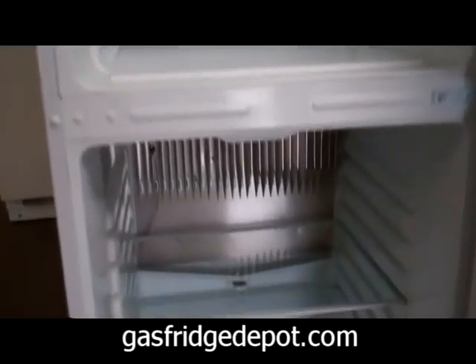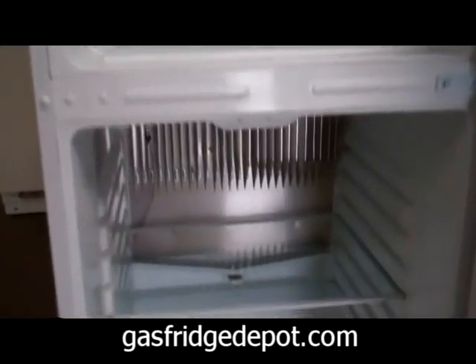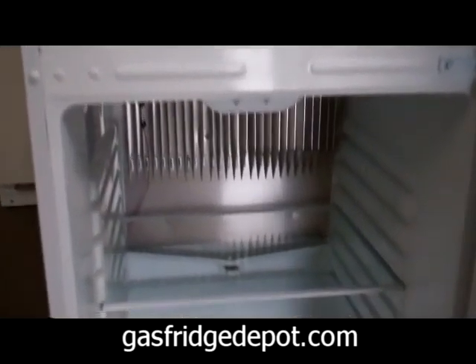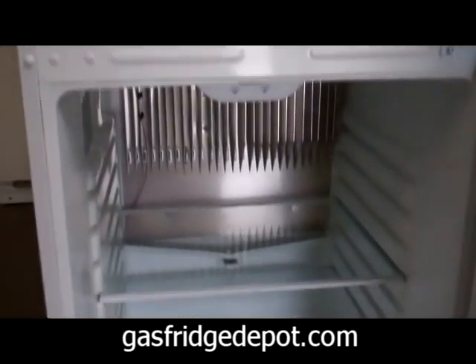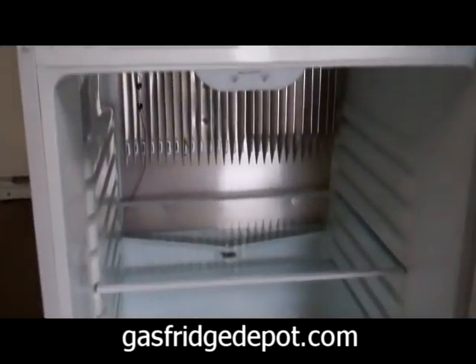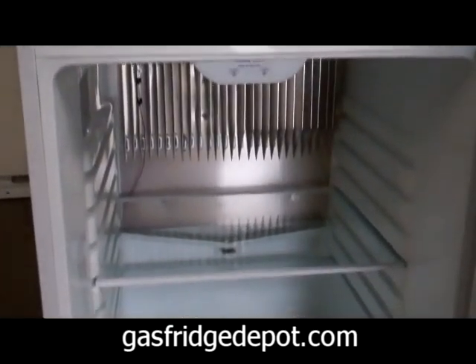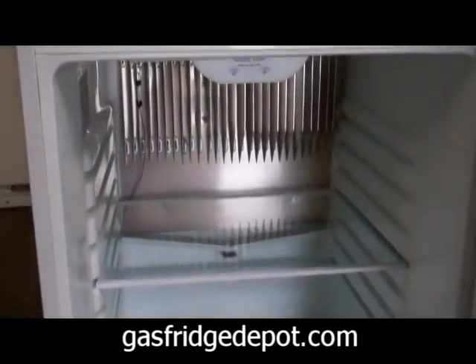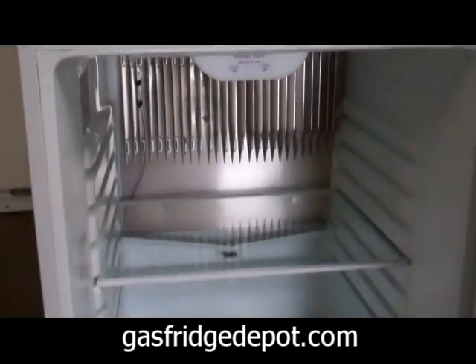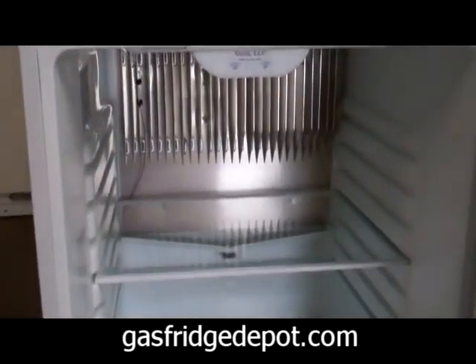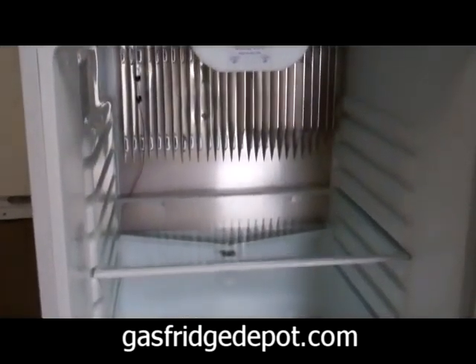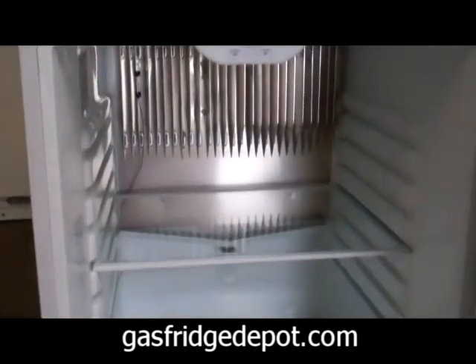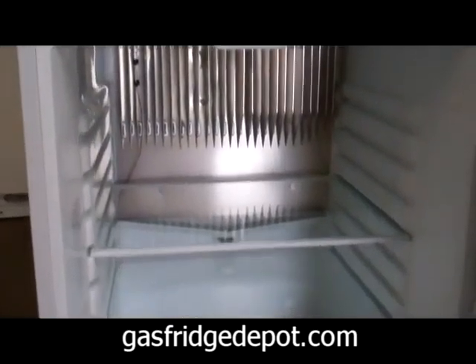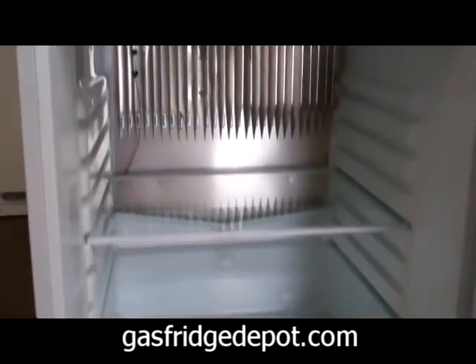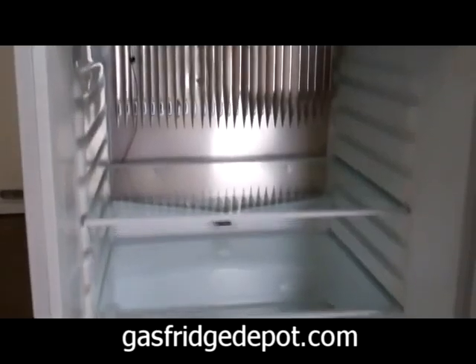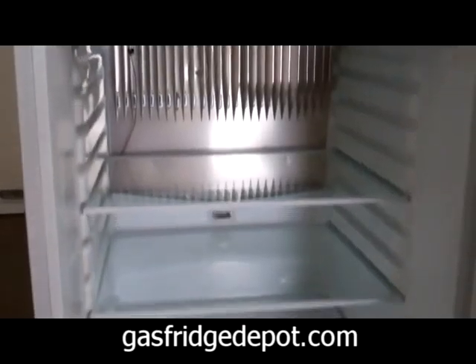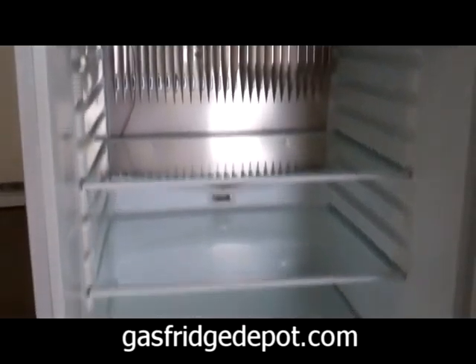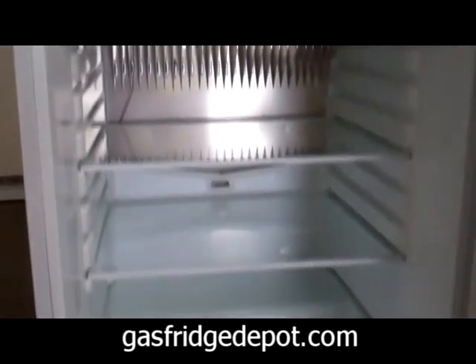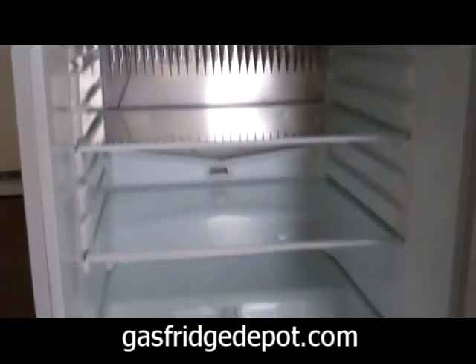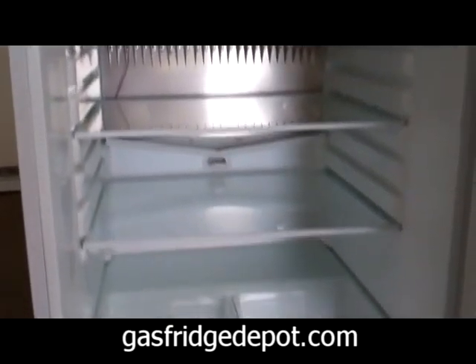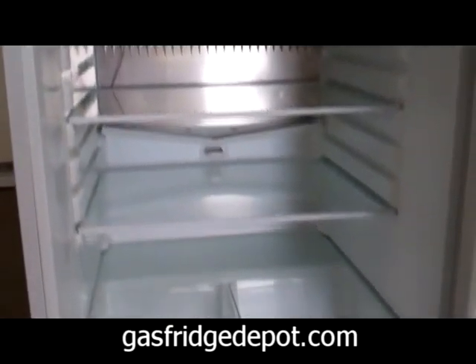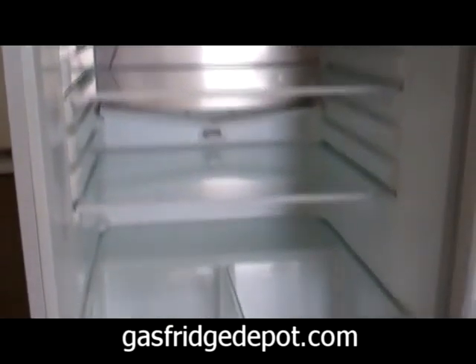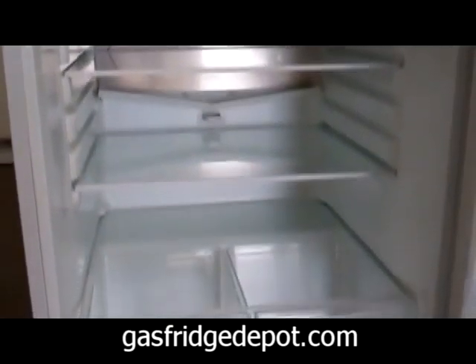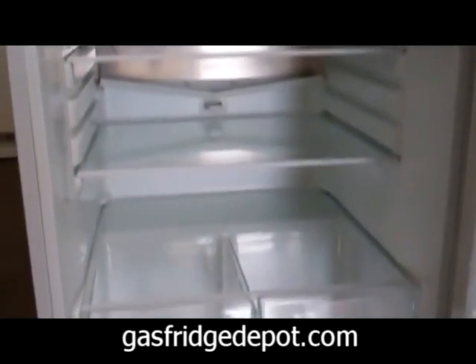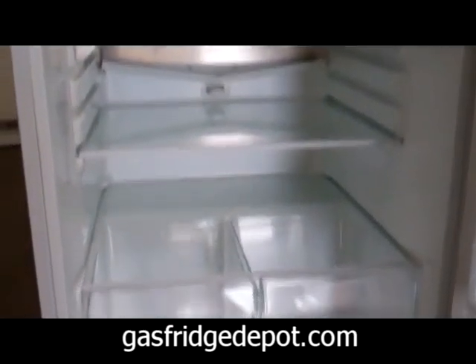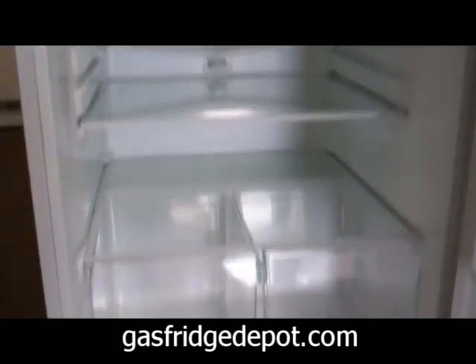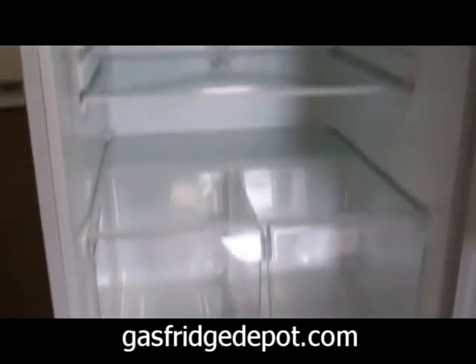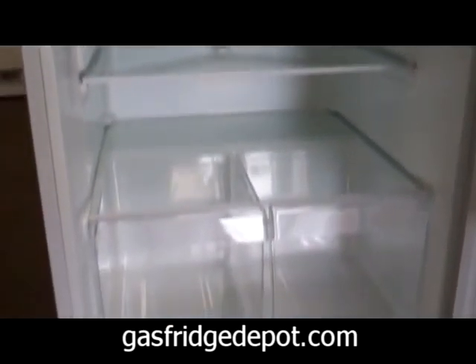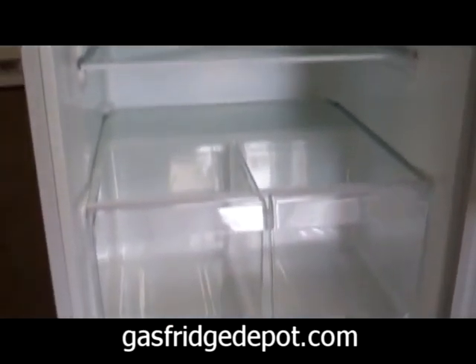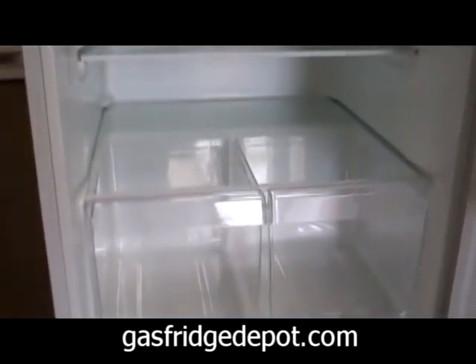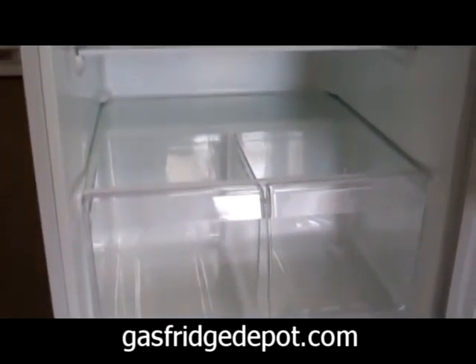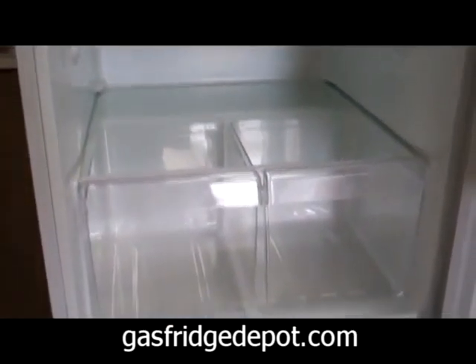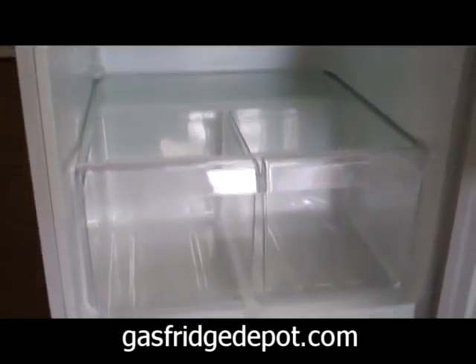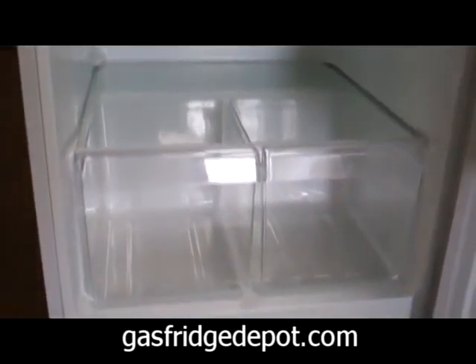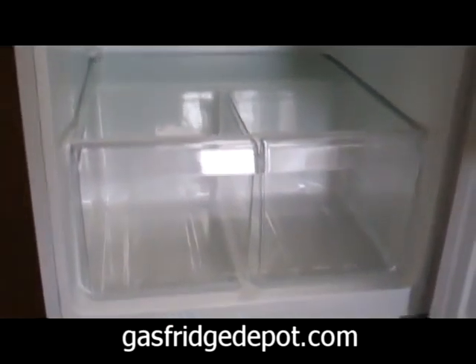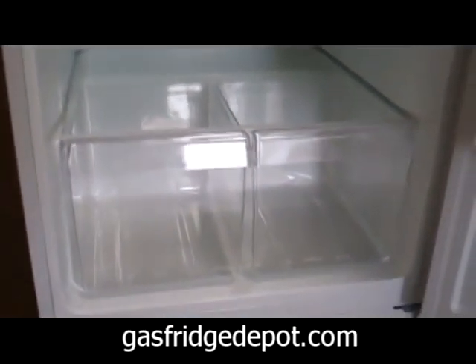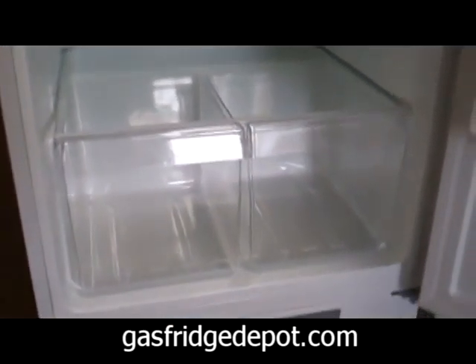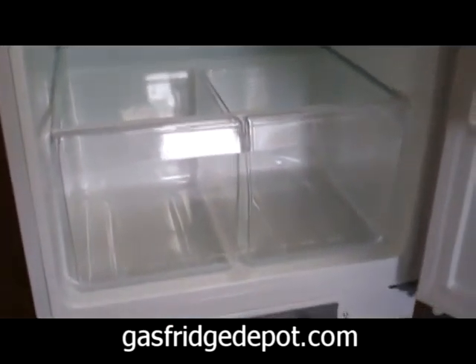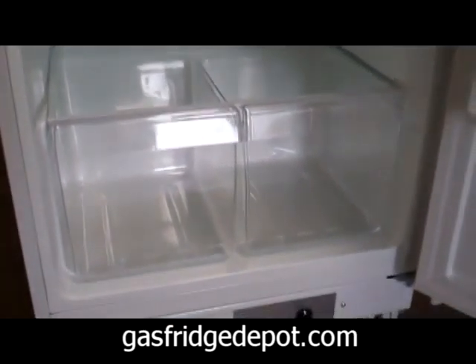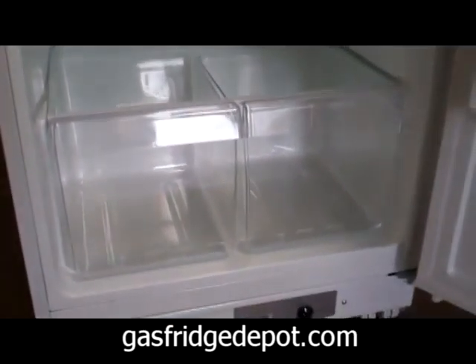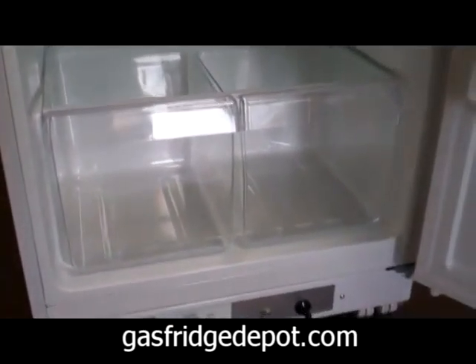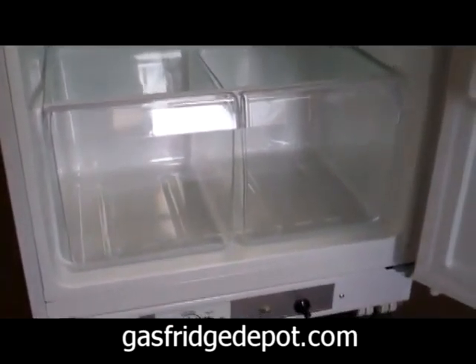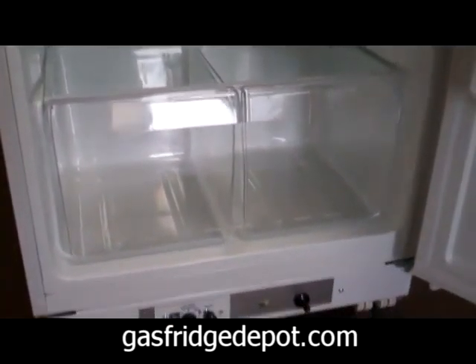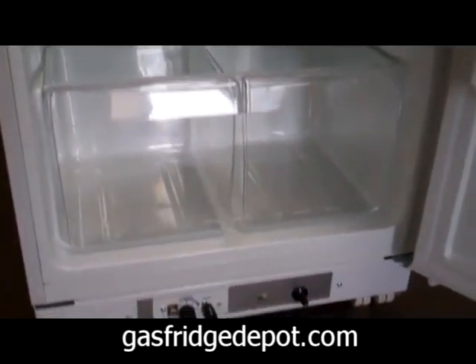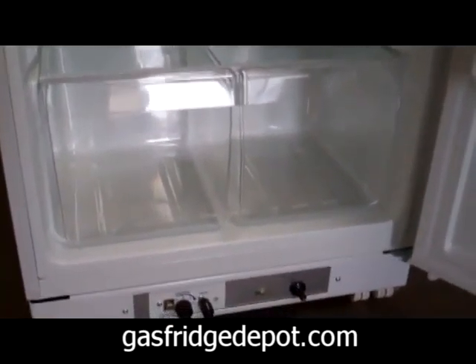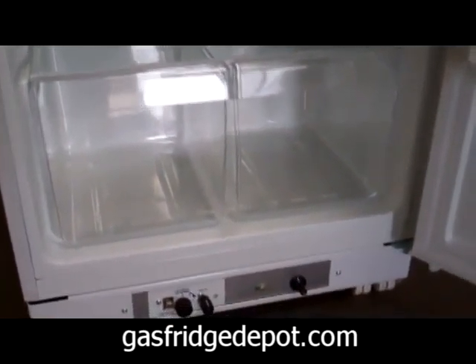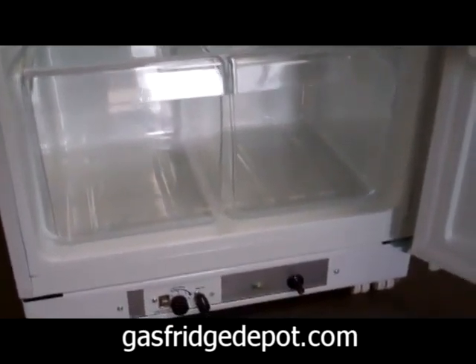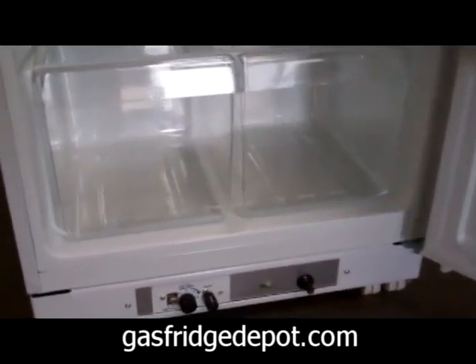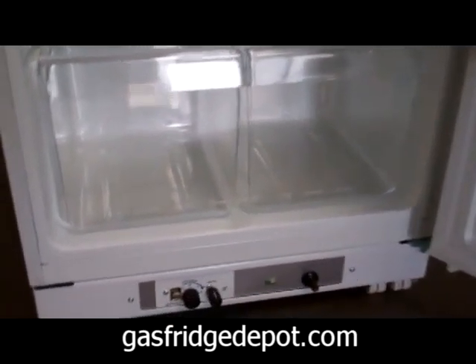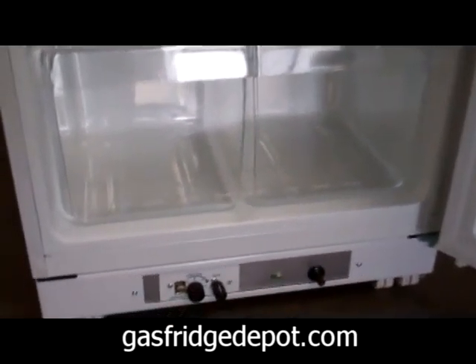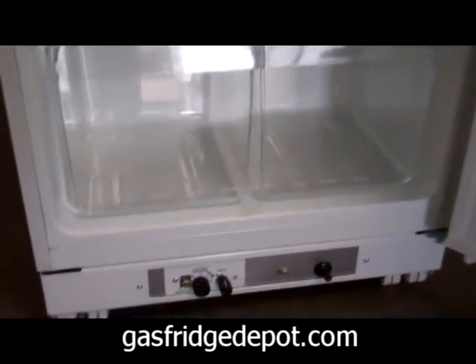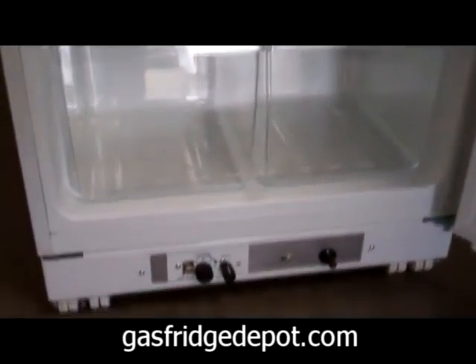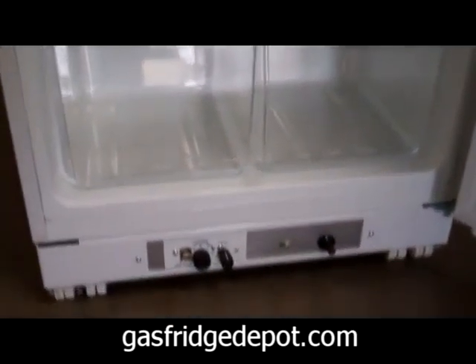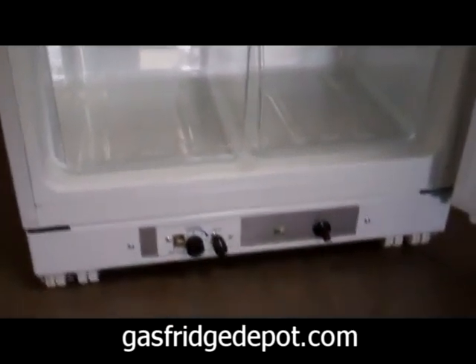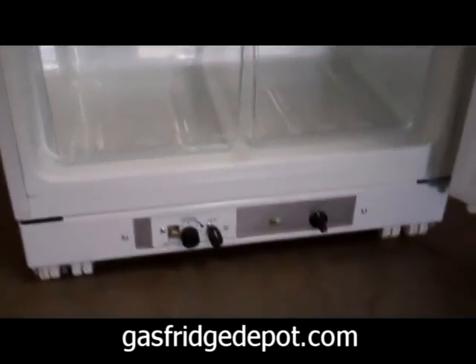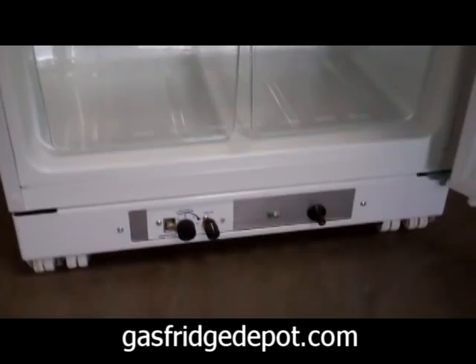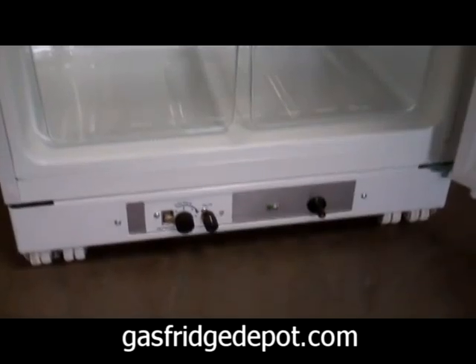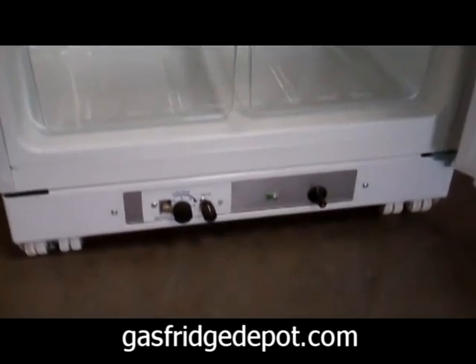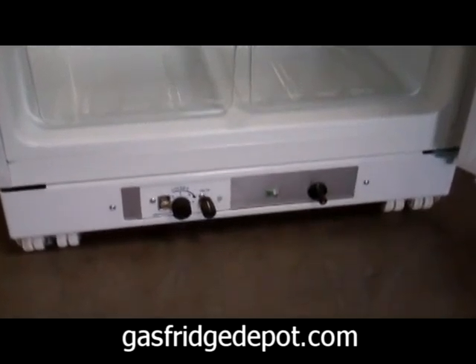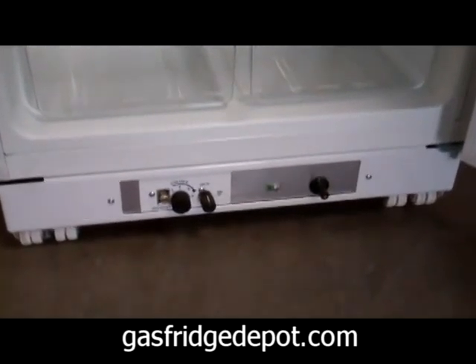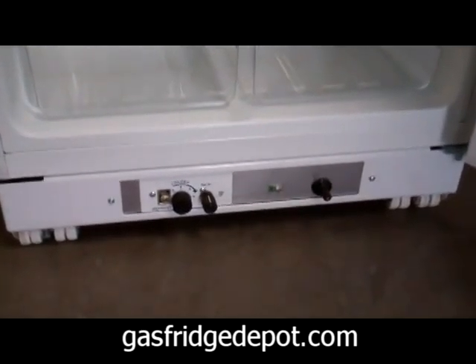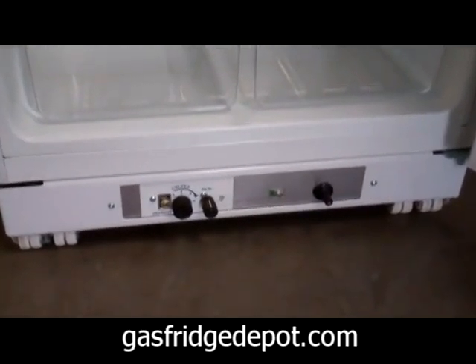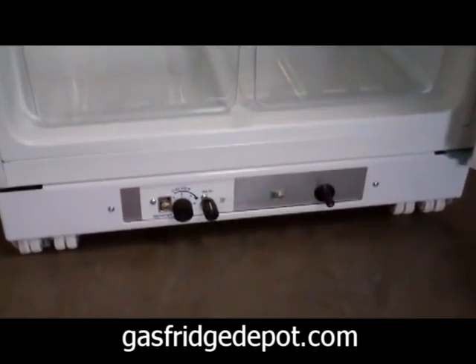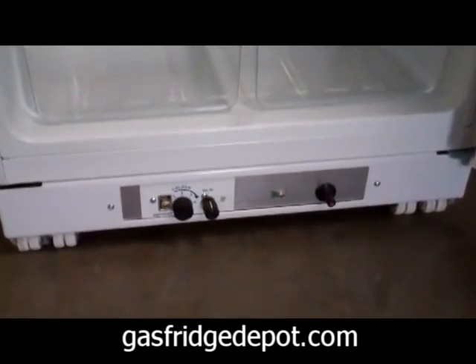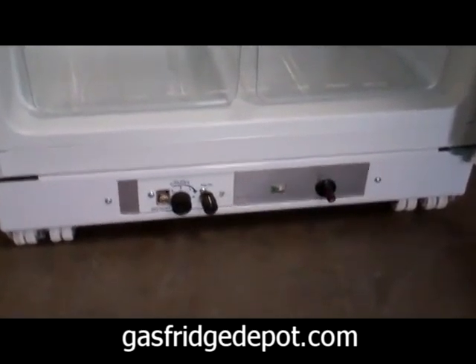Inside you have two adjustable shelves, a full freezer shelf, and two crystal clear fresh food cabinet drawers and covers.